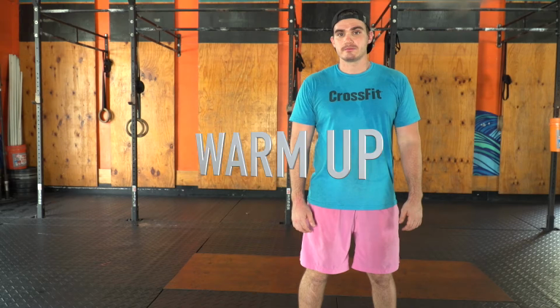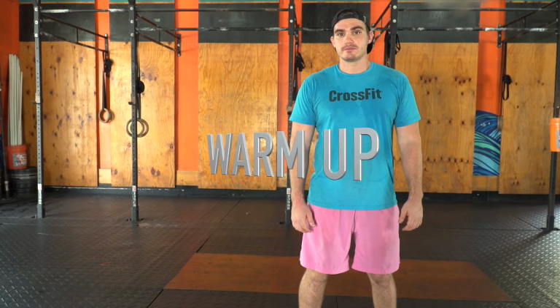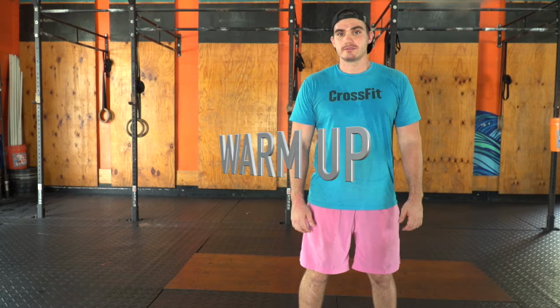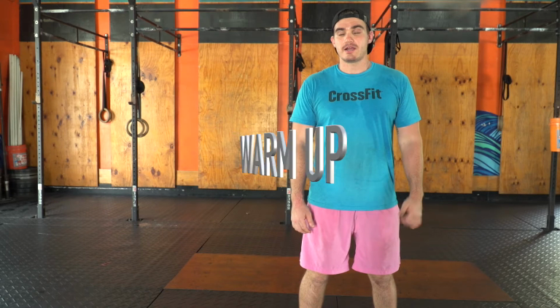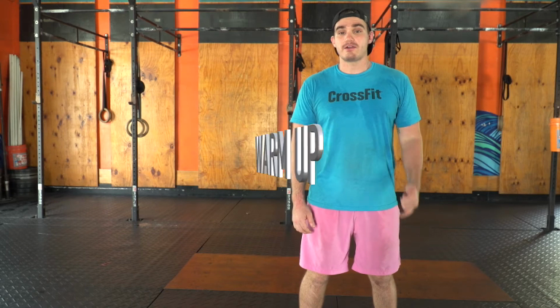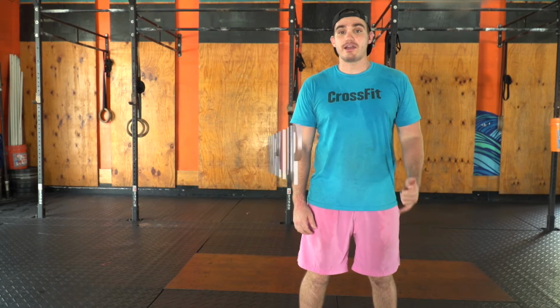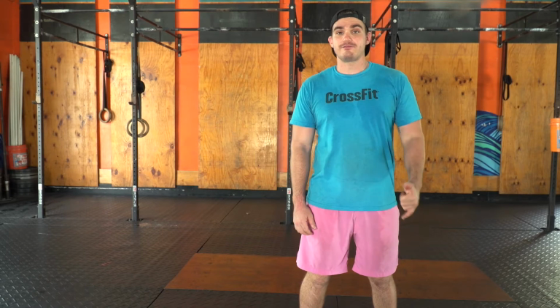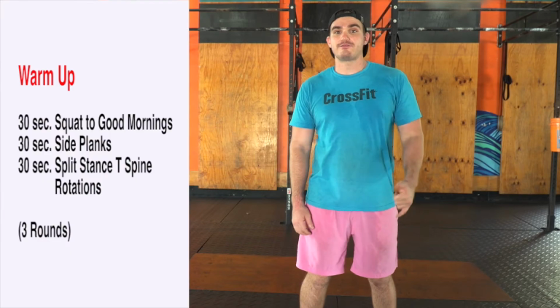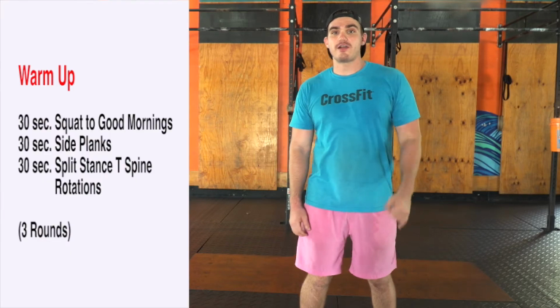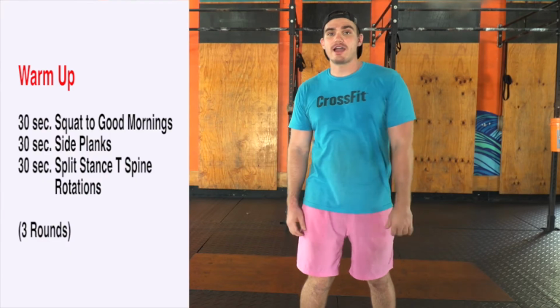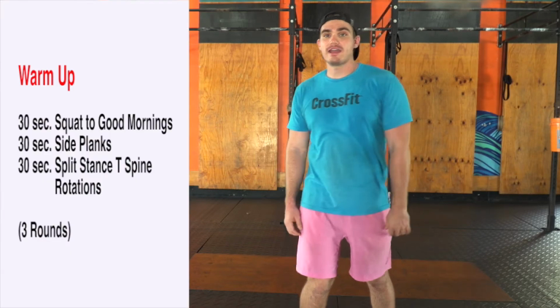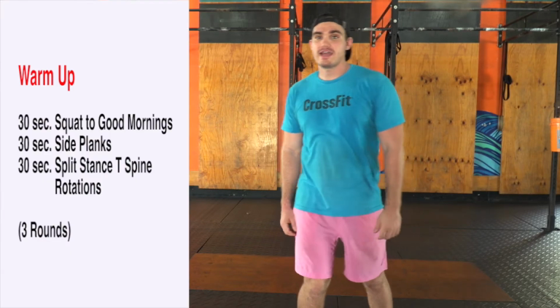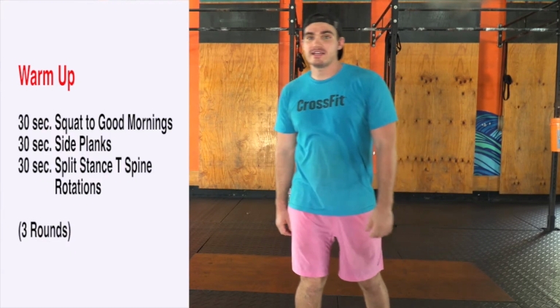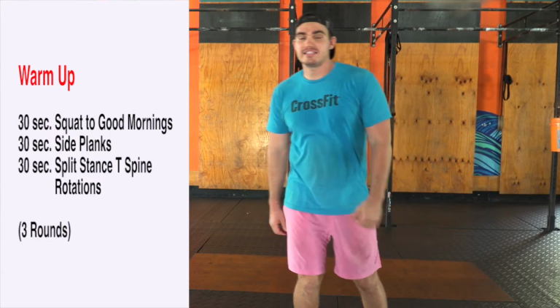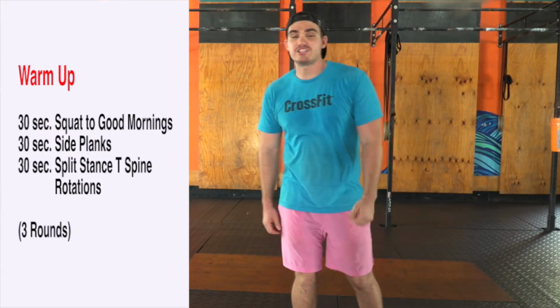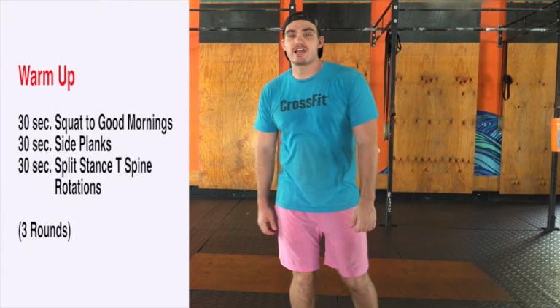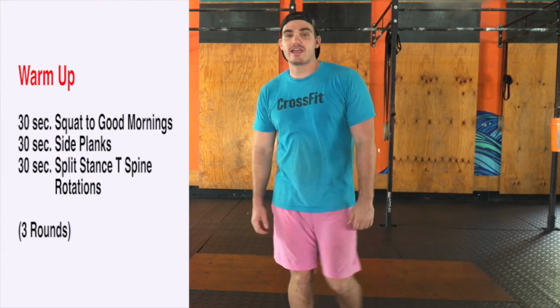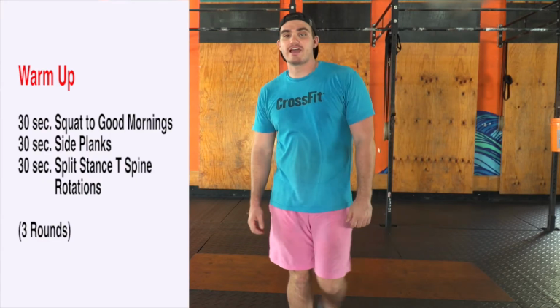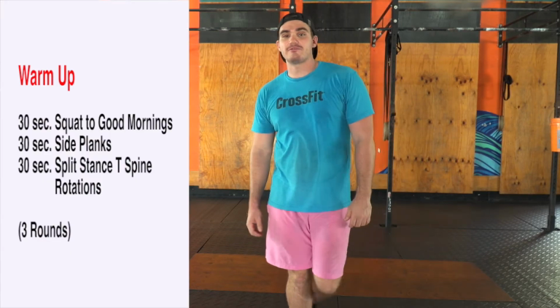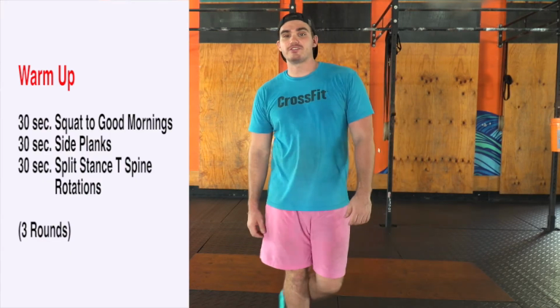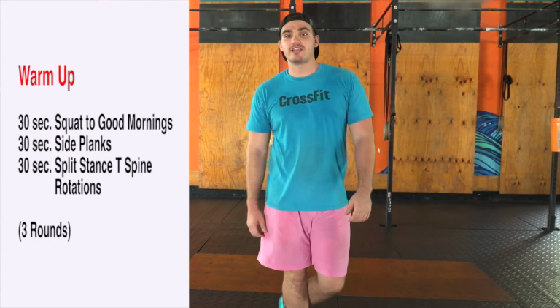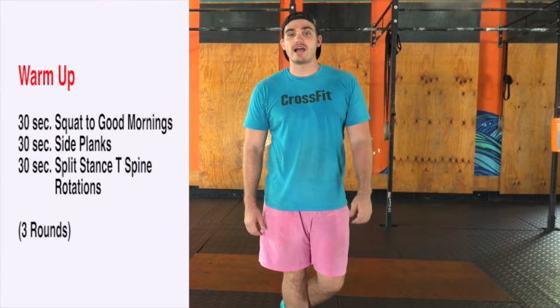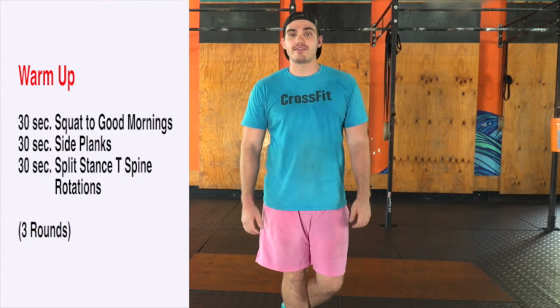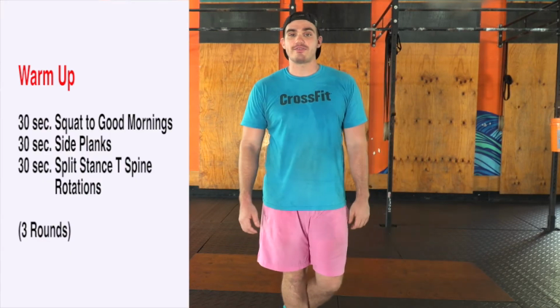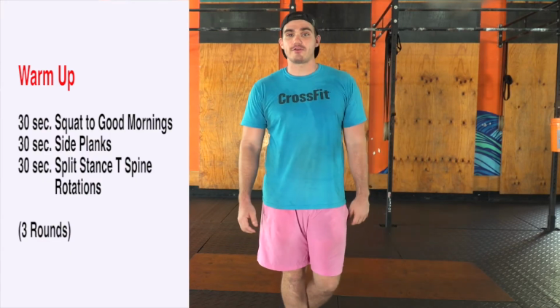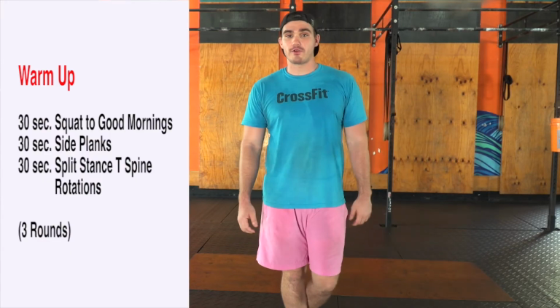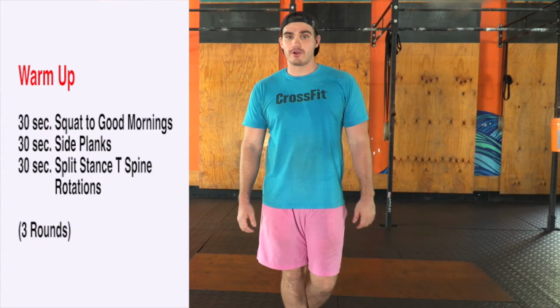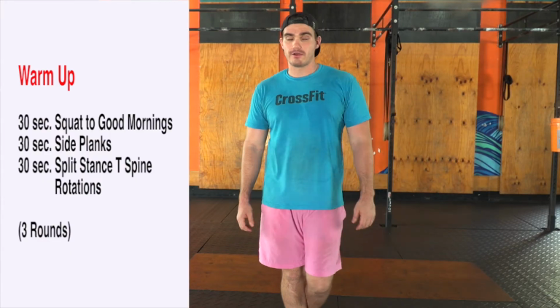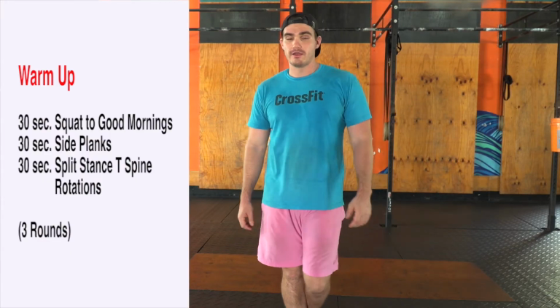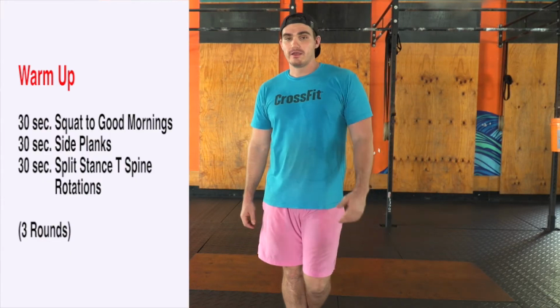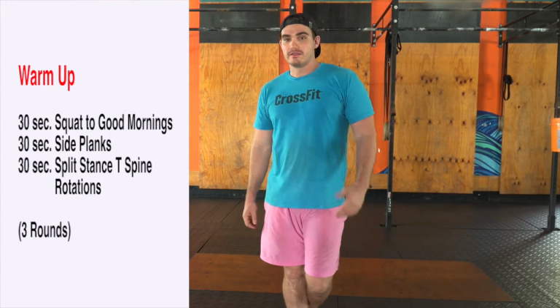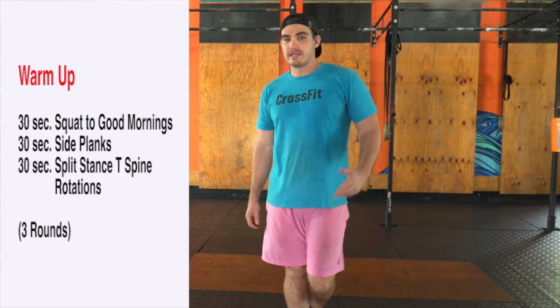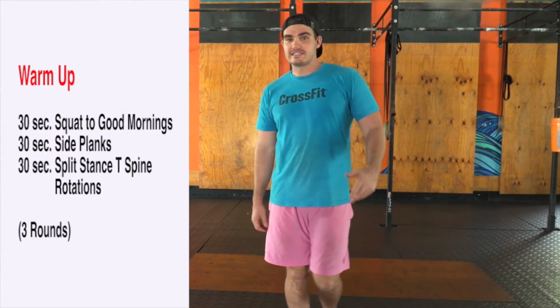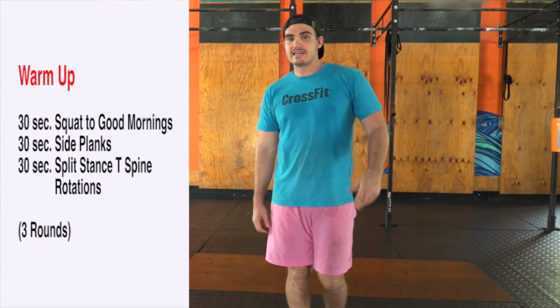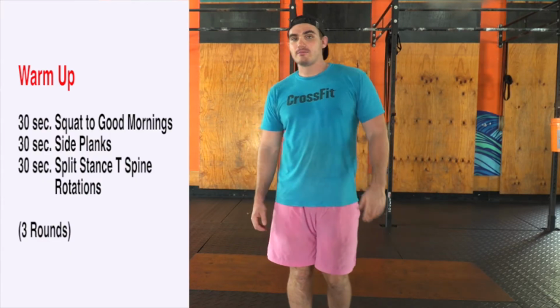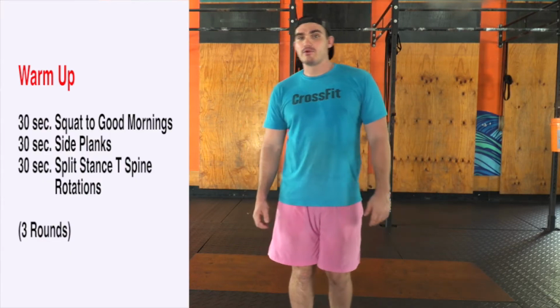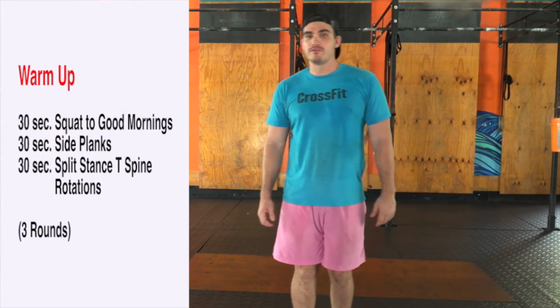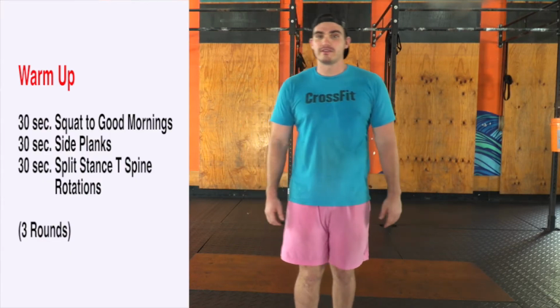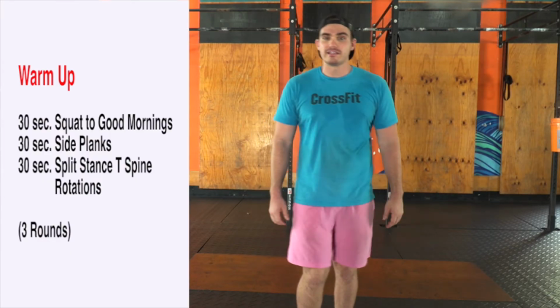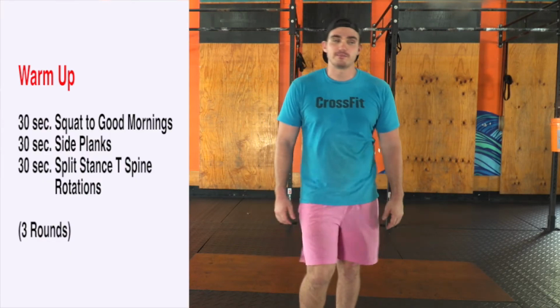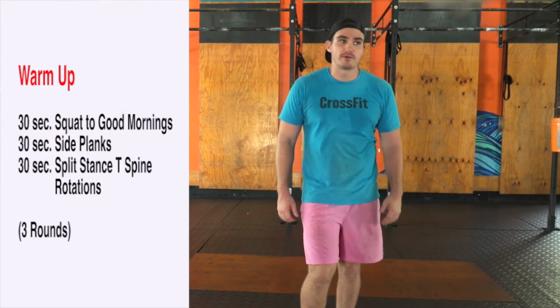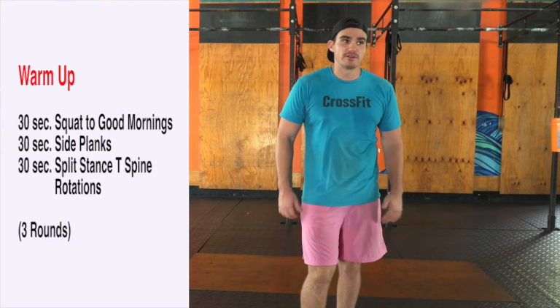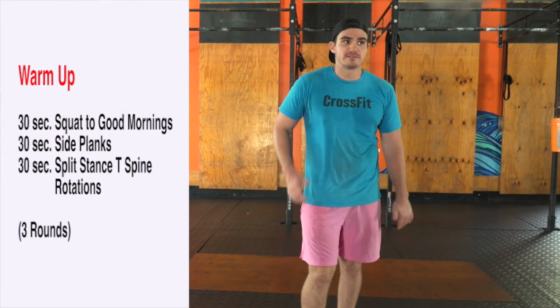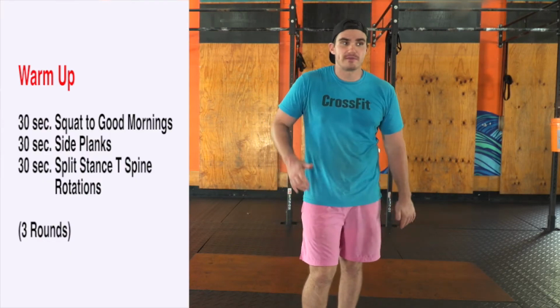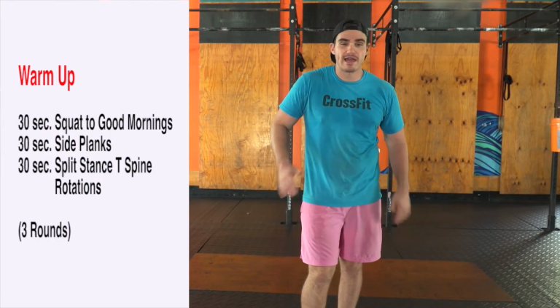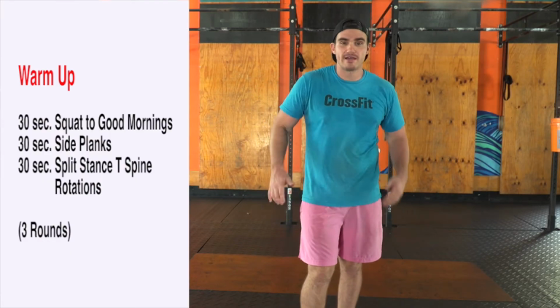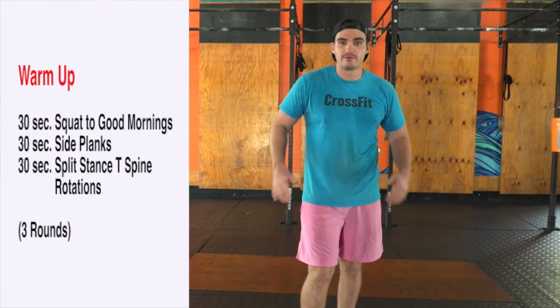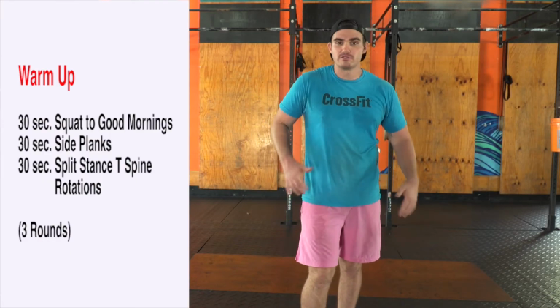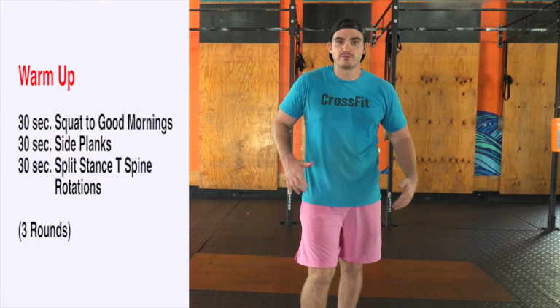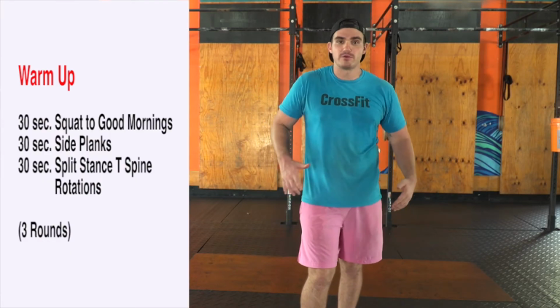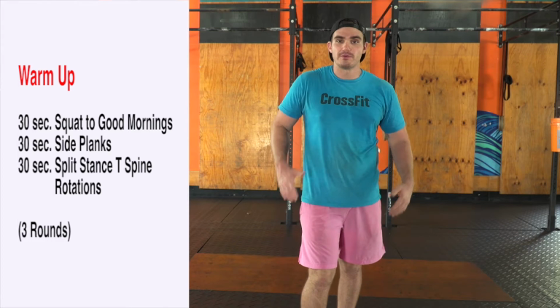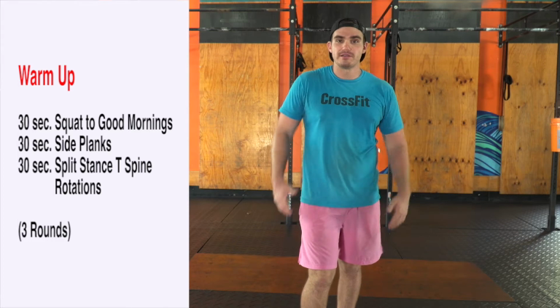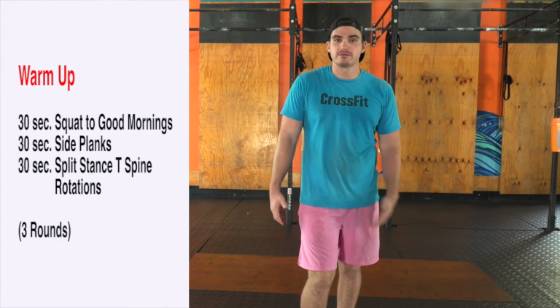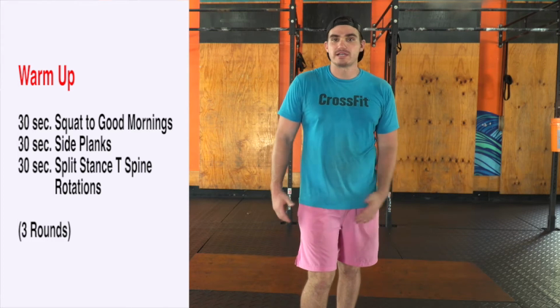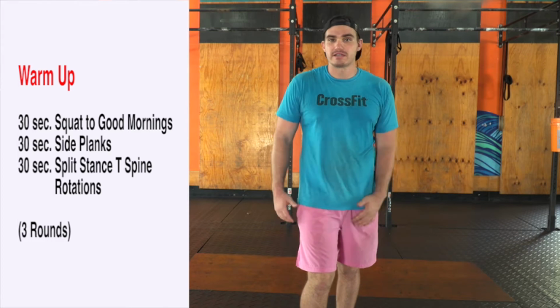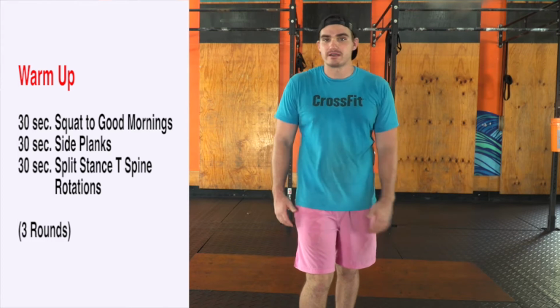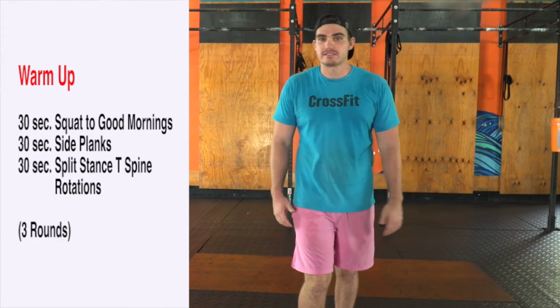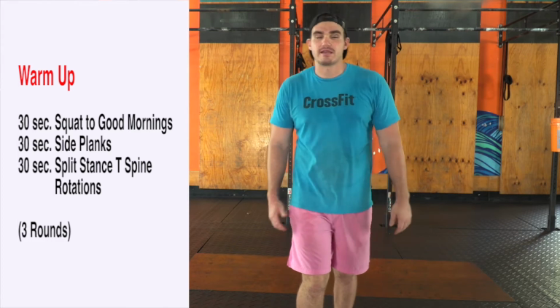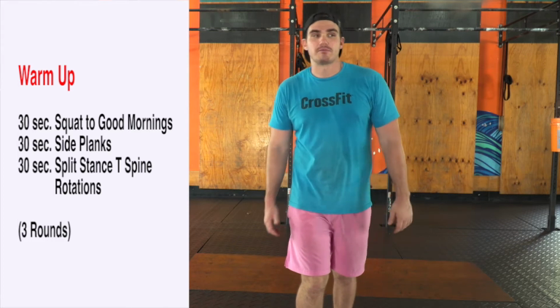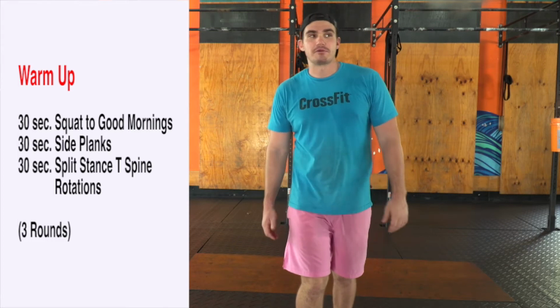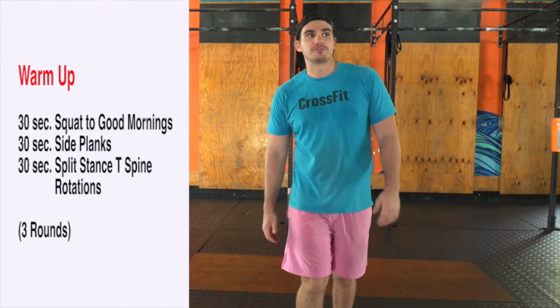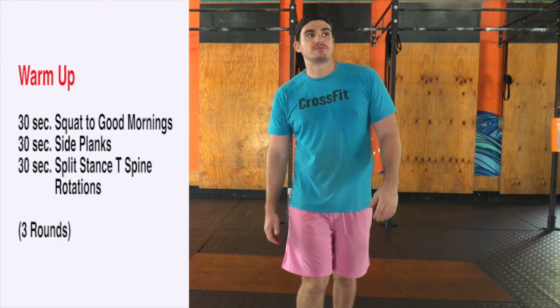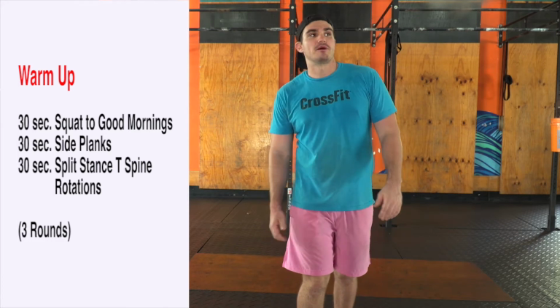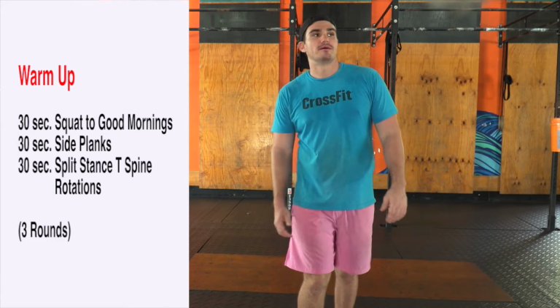All right, Friday, TGIF, July 3rd! Let's get moving, let's burn some calories before we eat those hot dogs and hamburgers tomorrow.